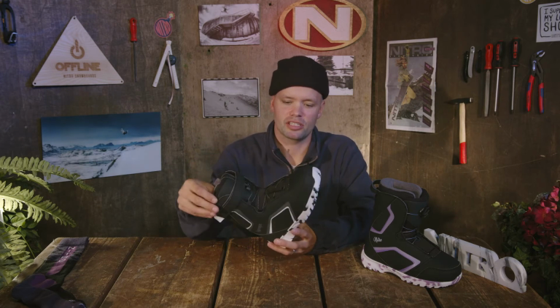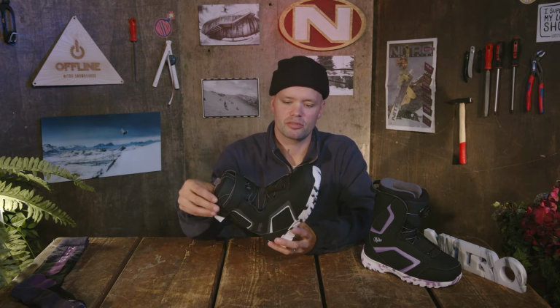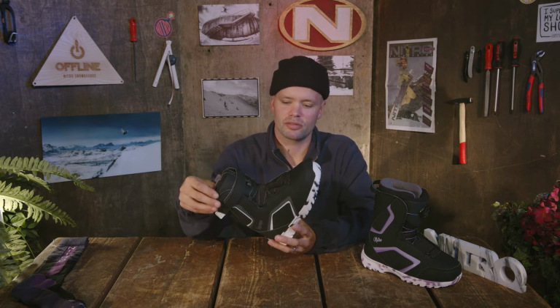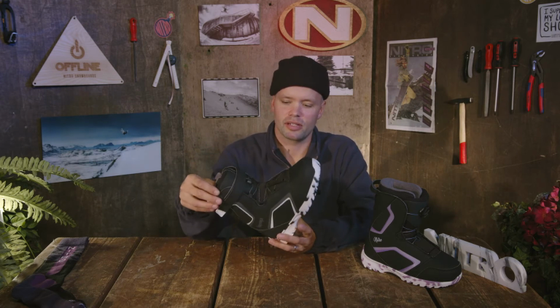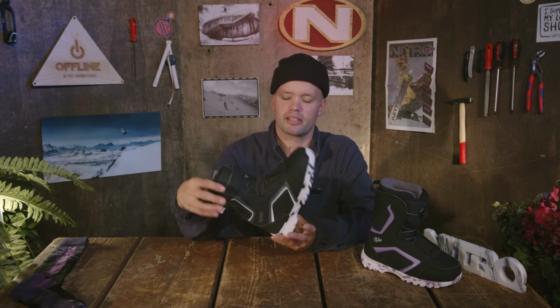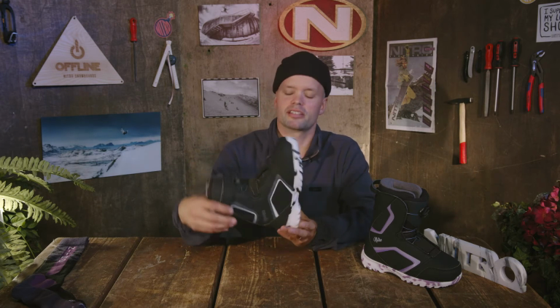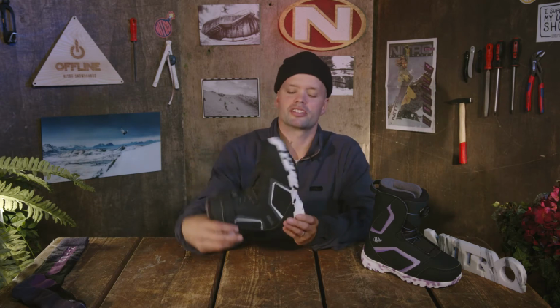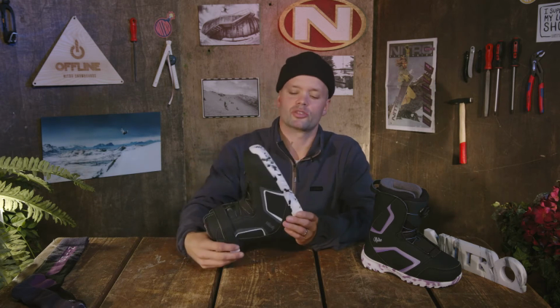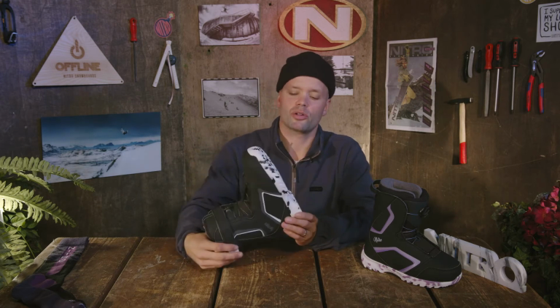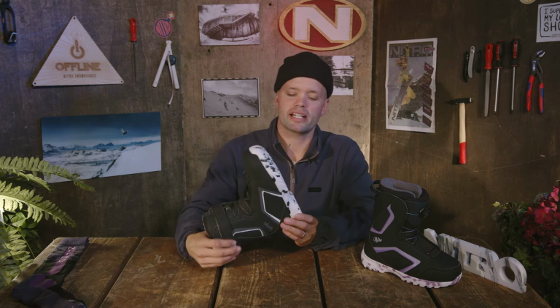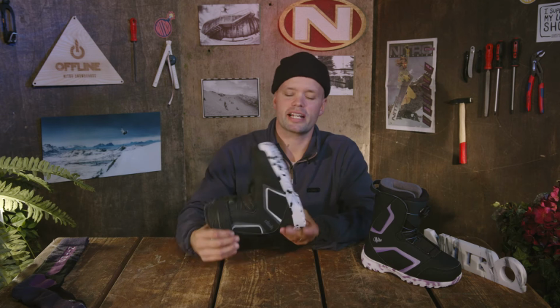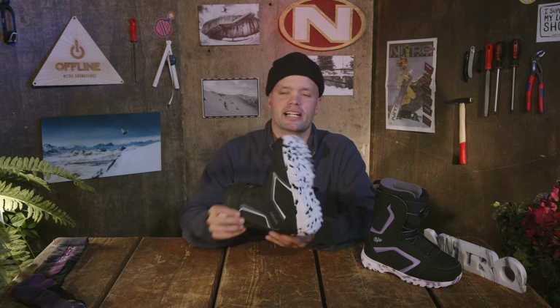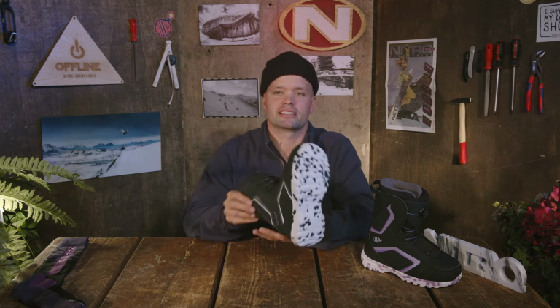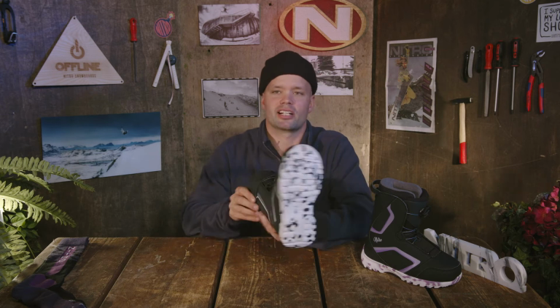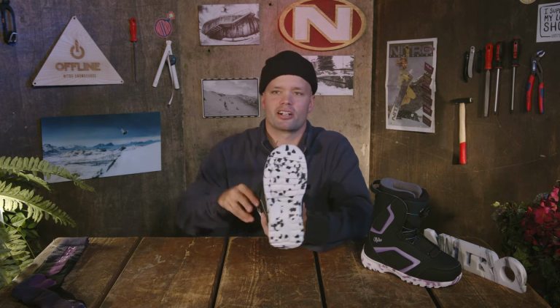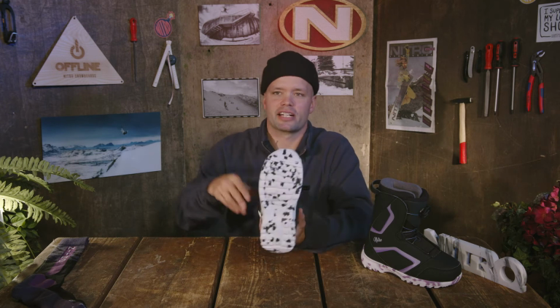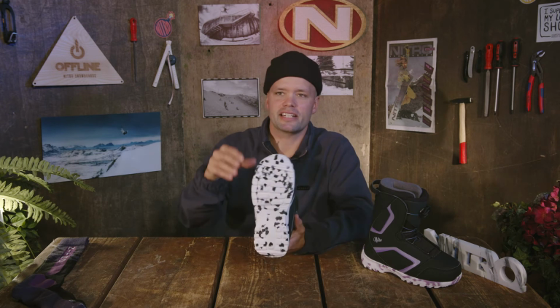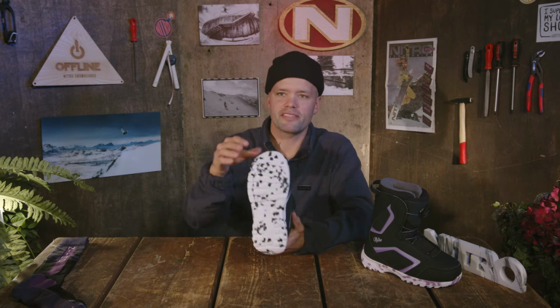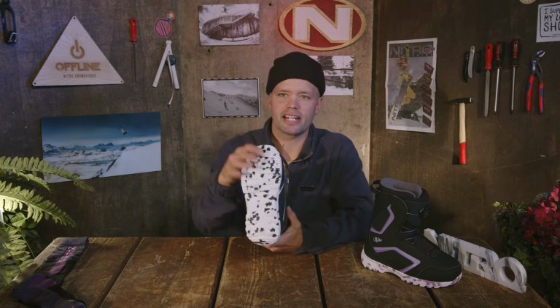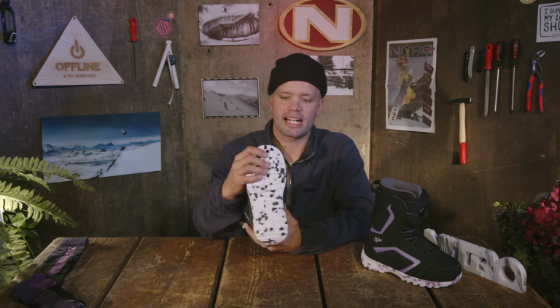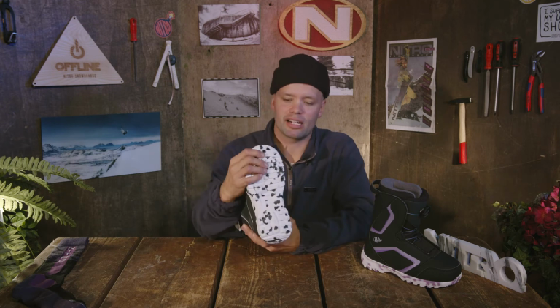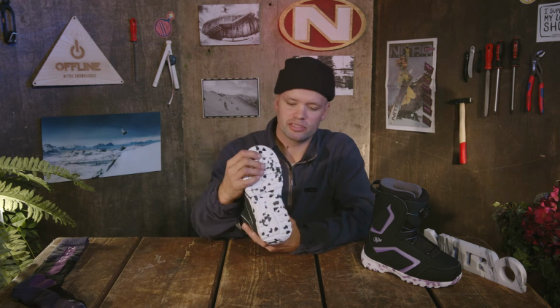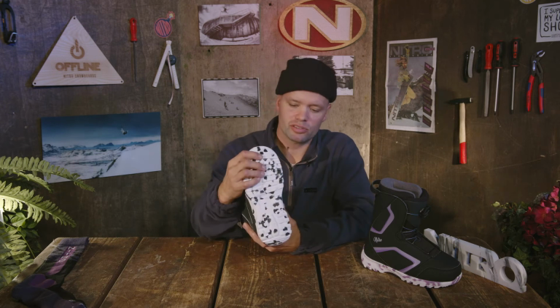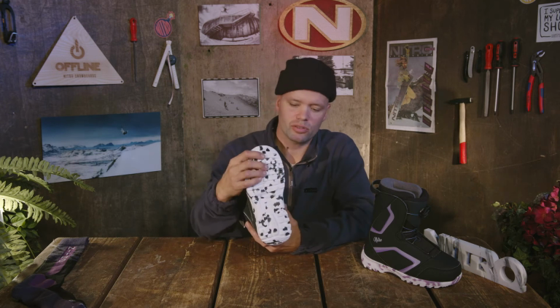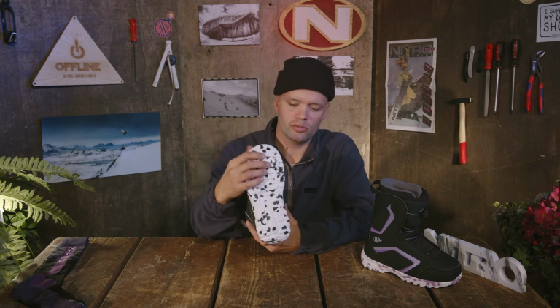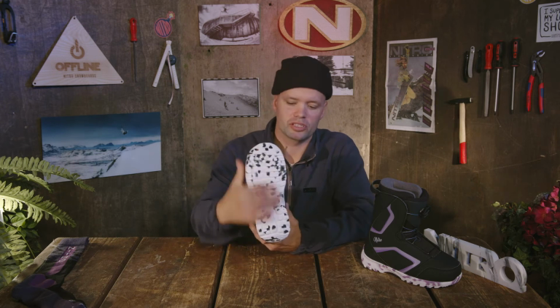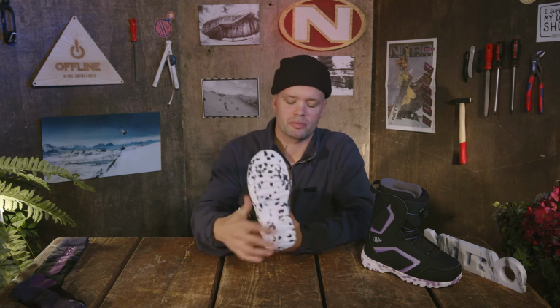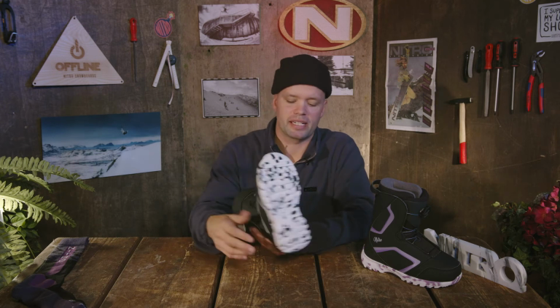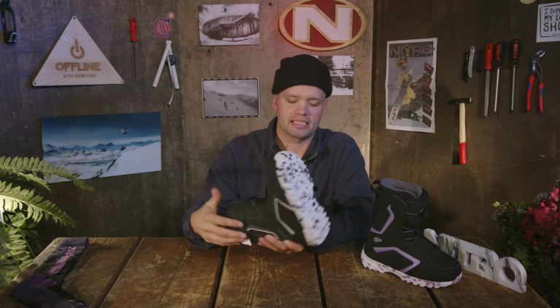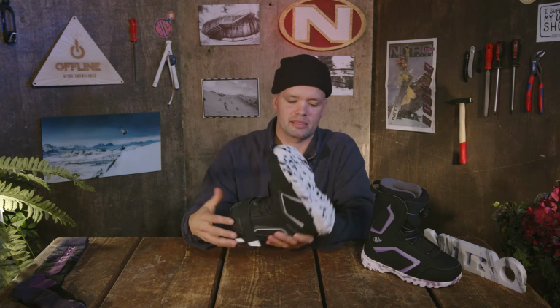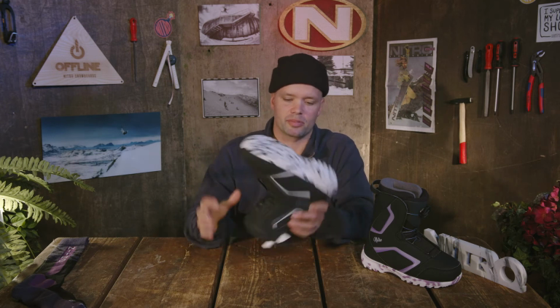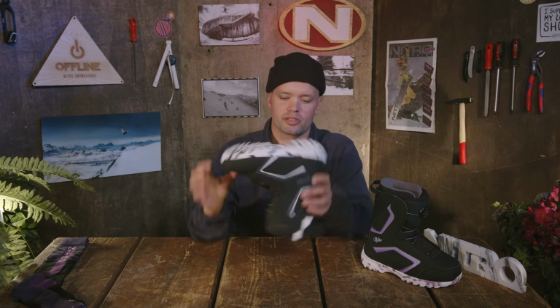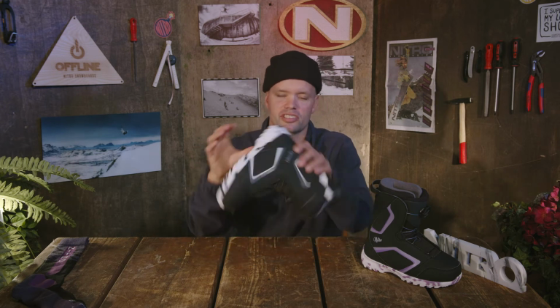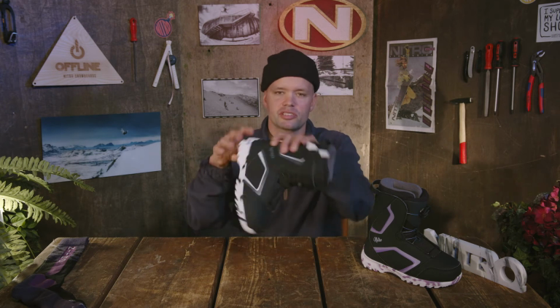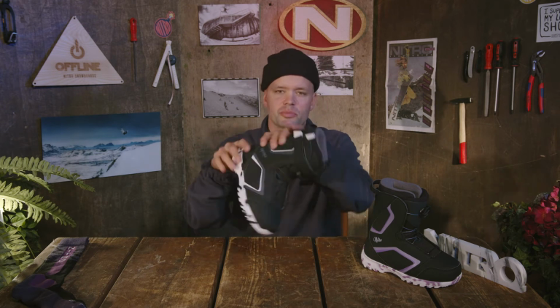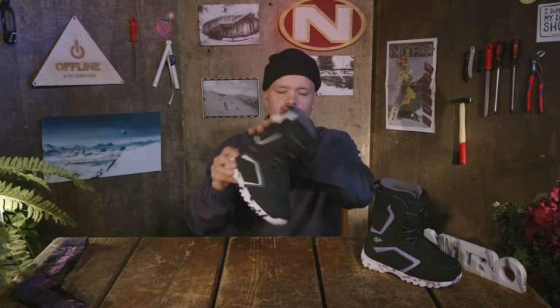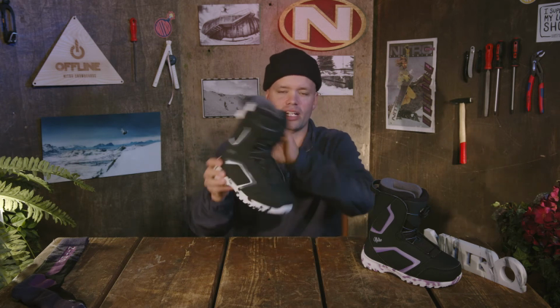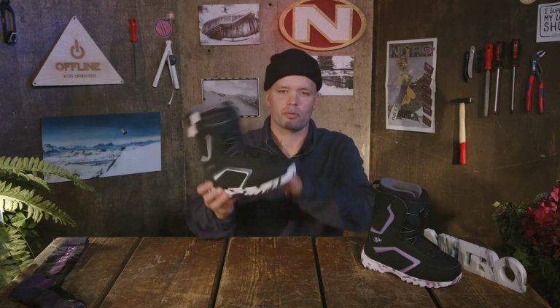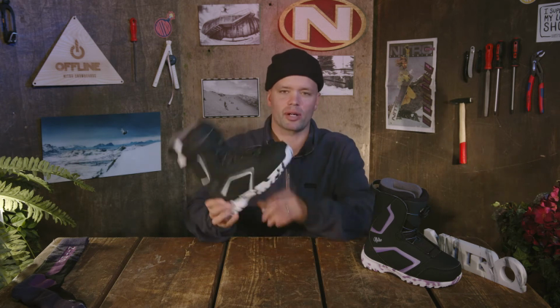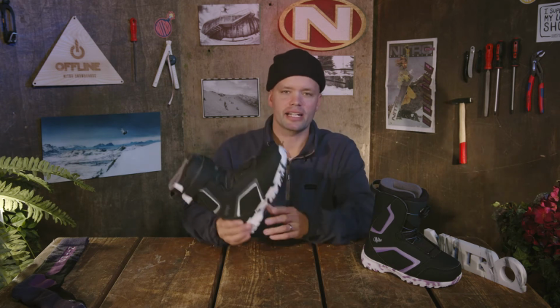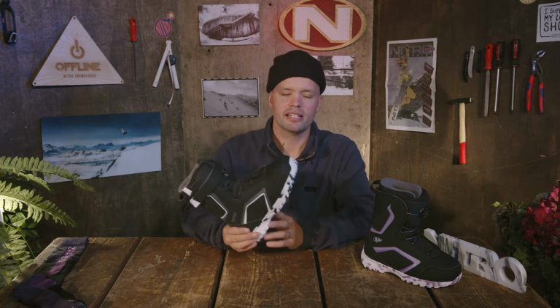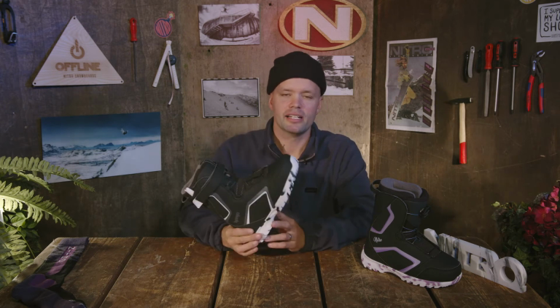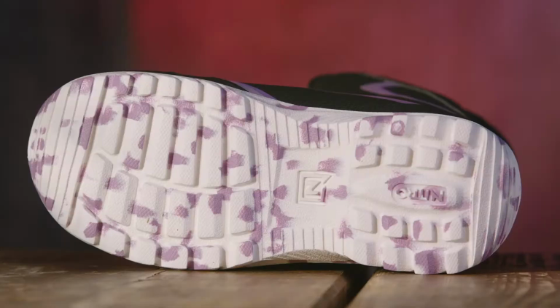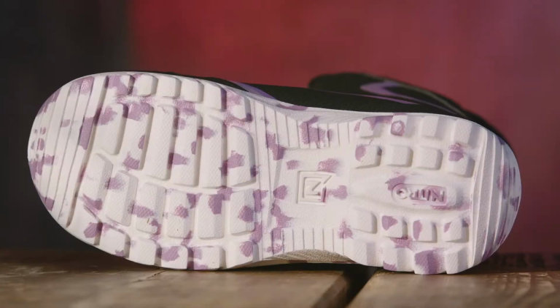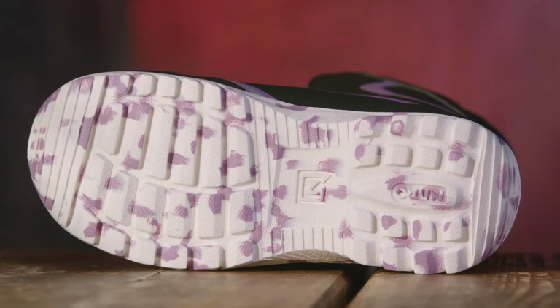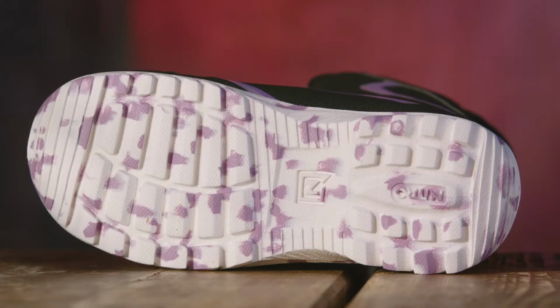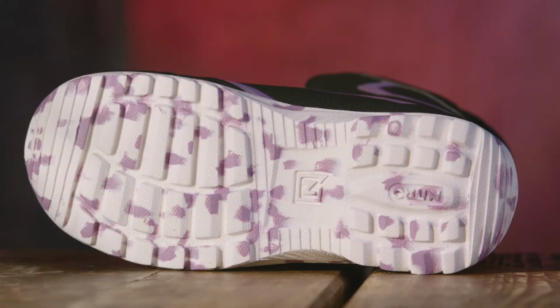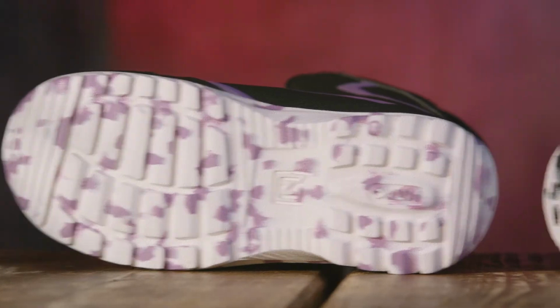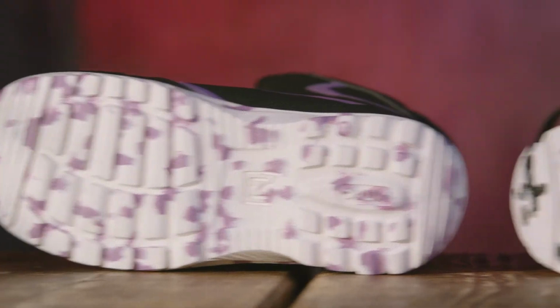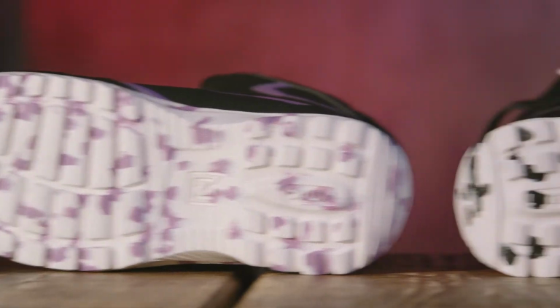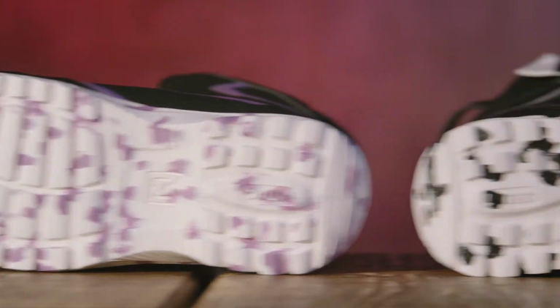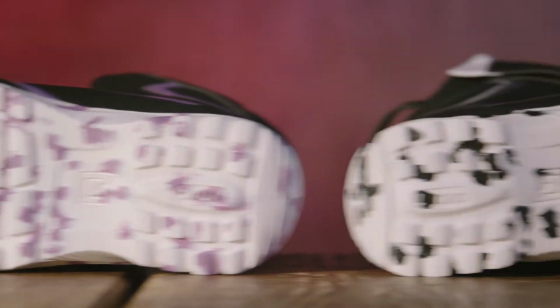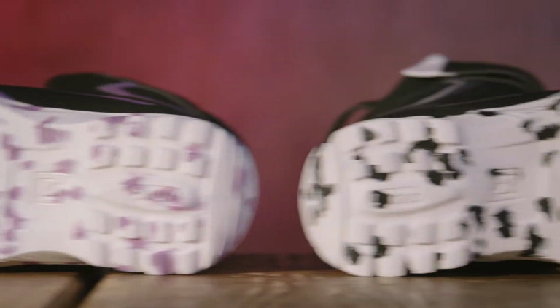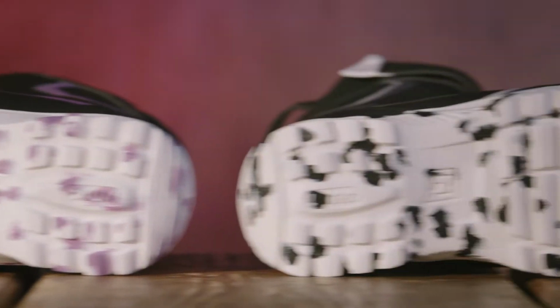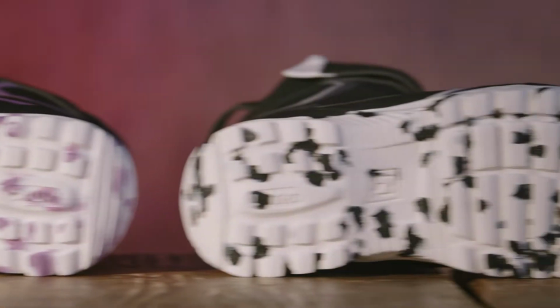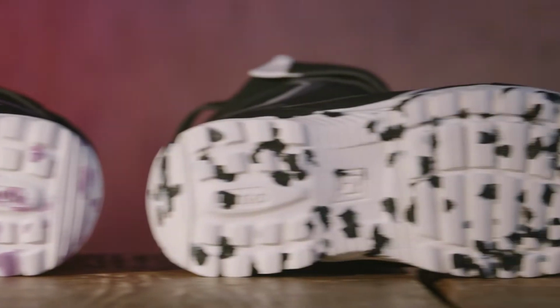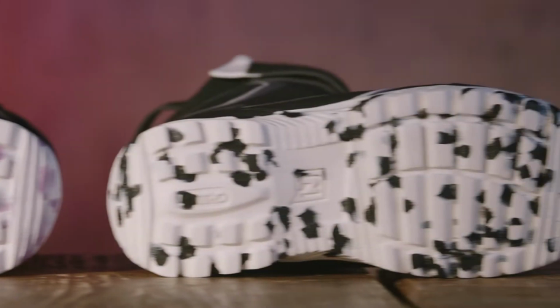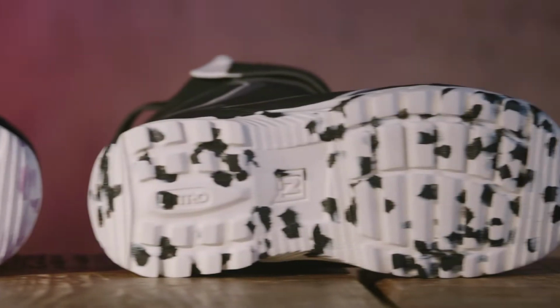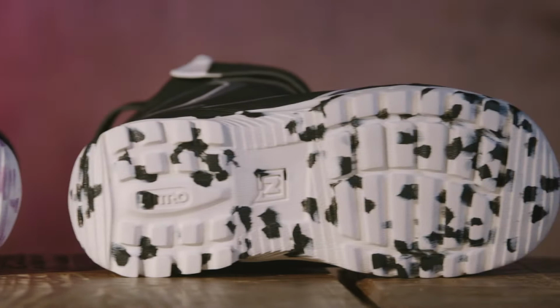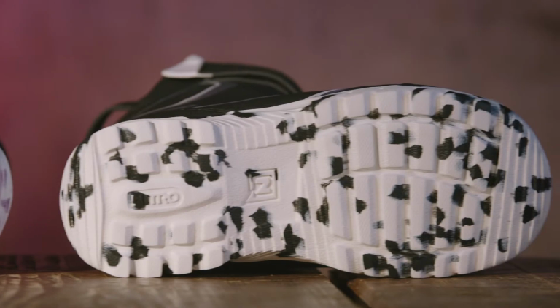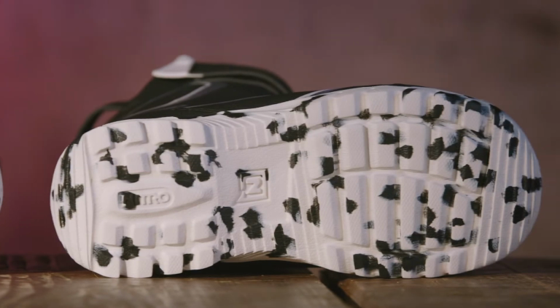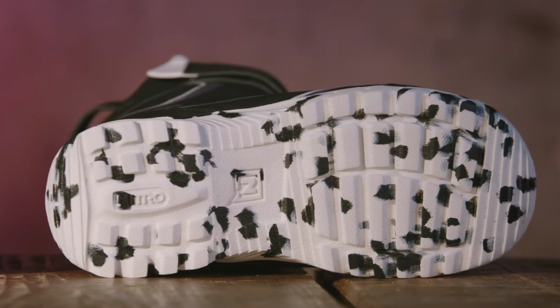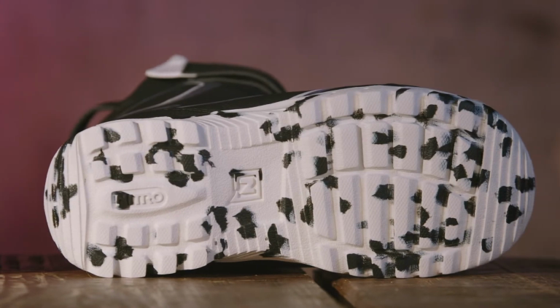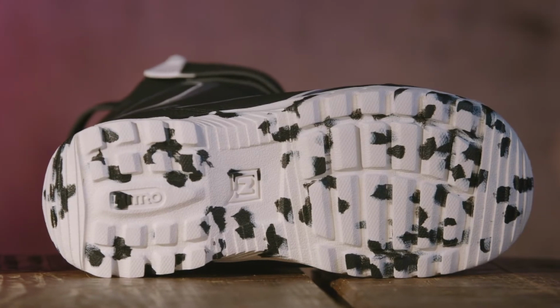The Droid has our EVA outsole, which makes the boot super lightweight, keeps it warm, and has great dampening properties.